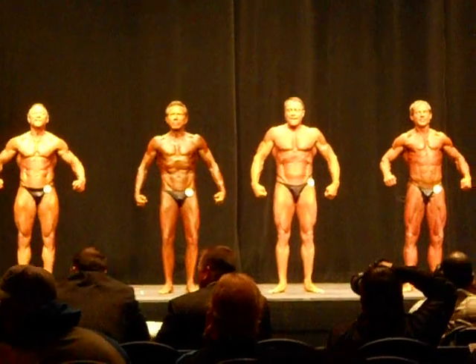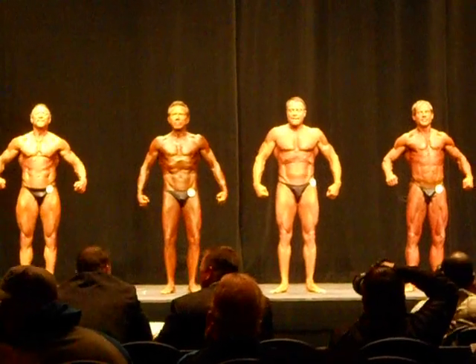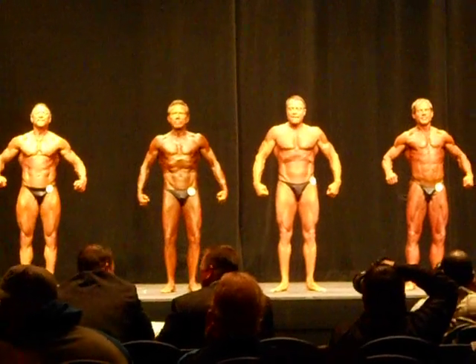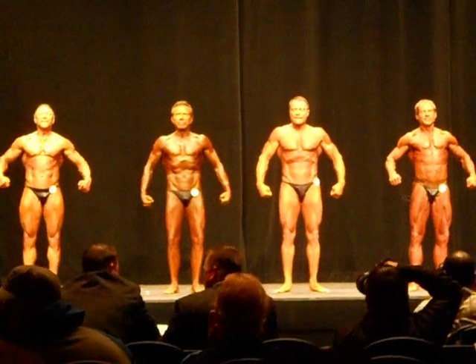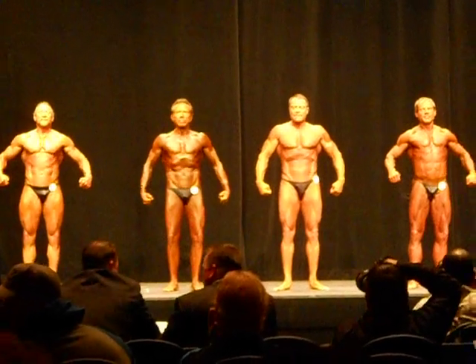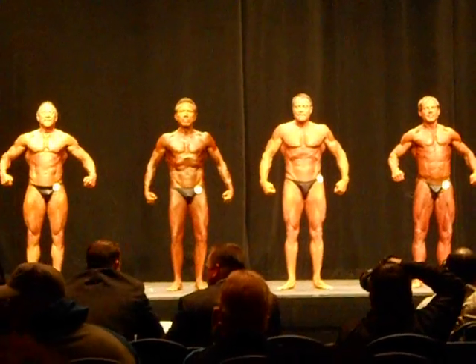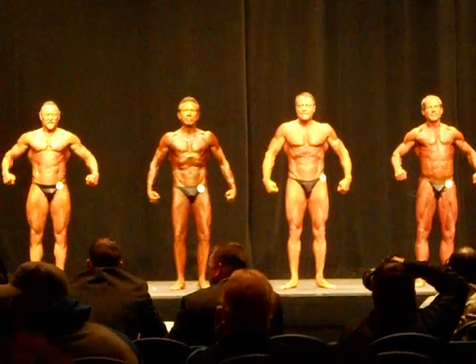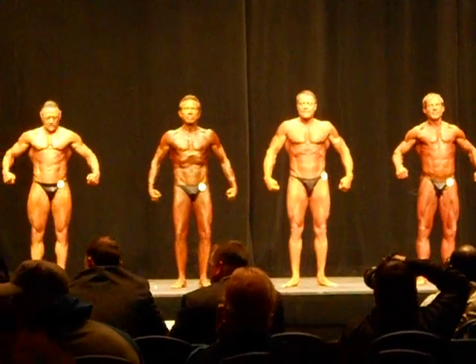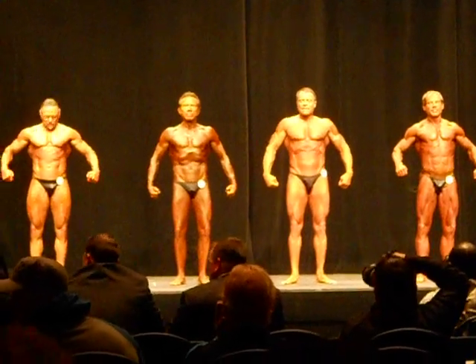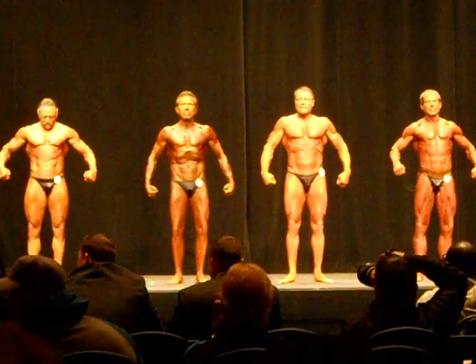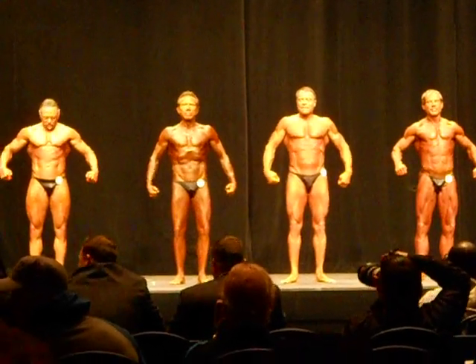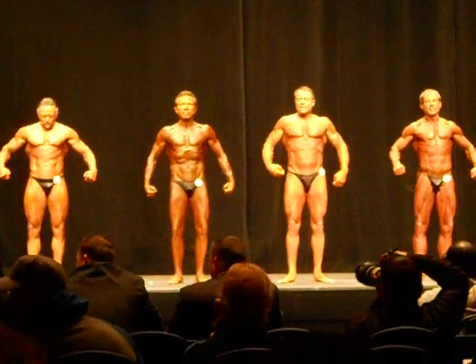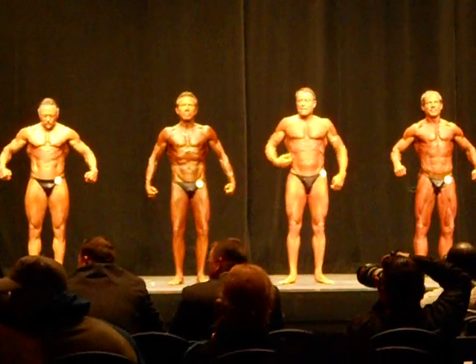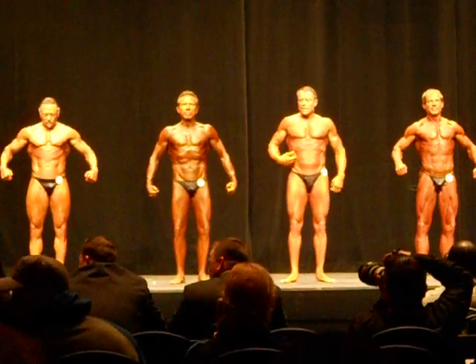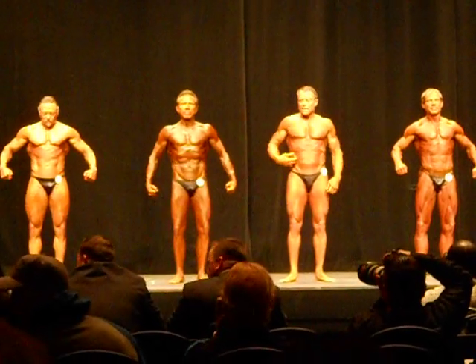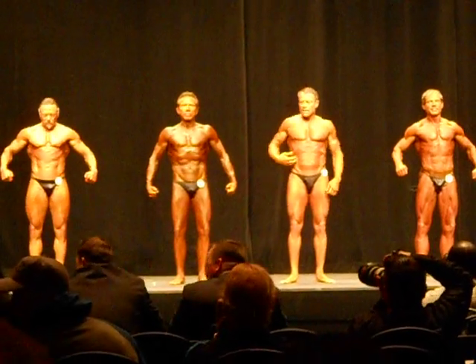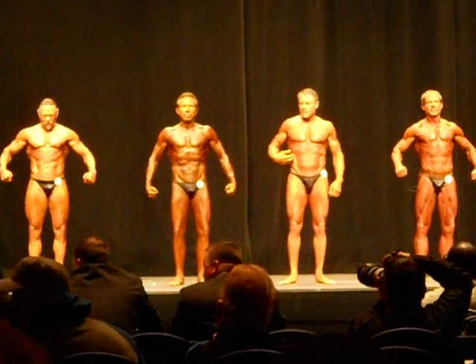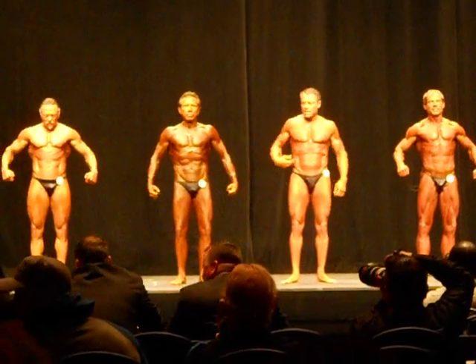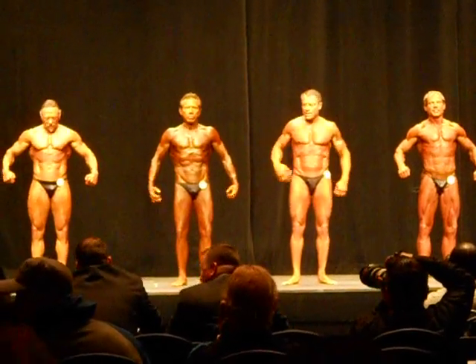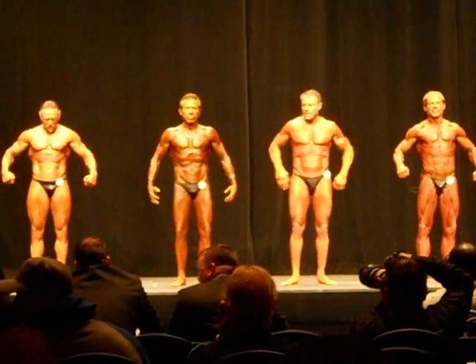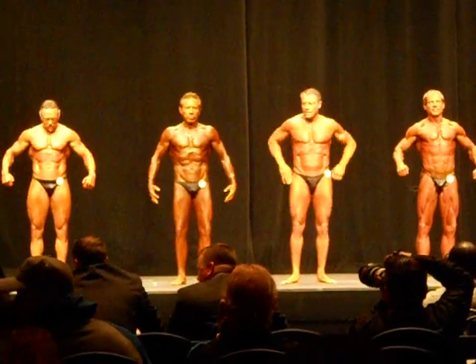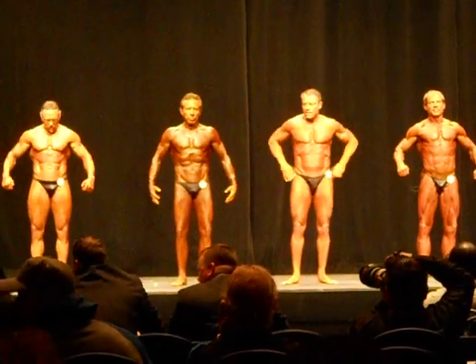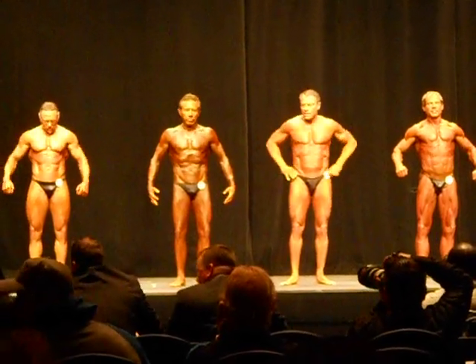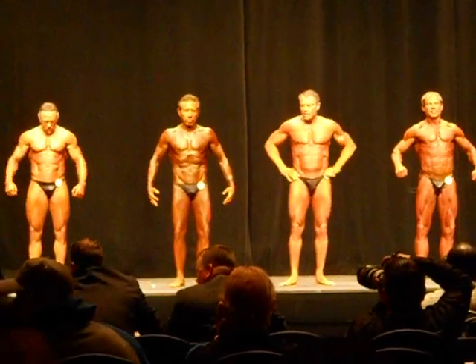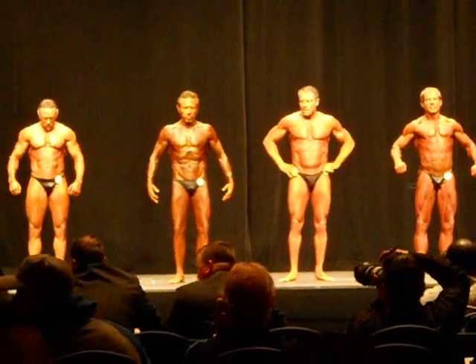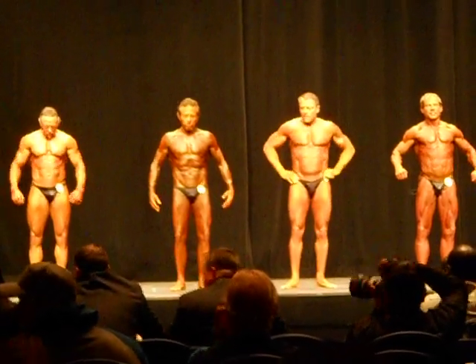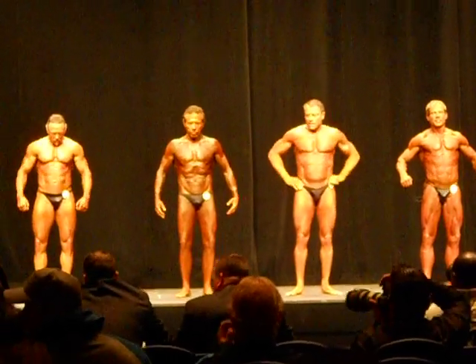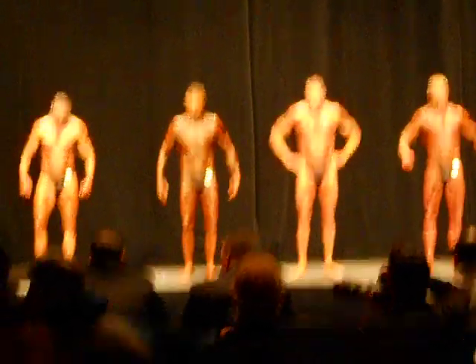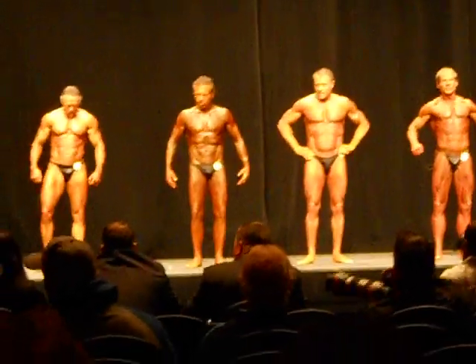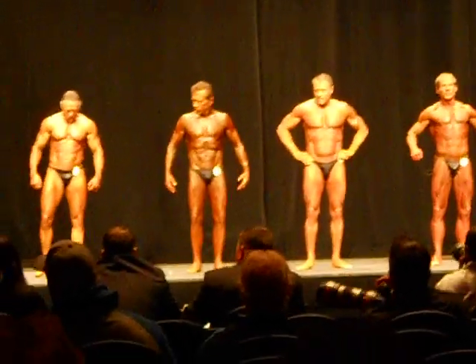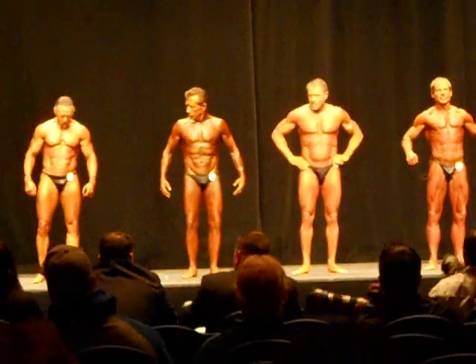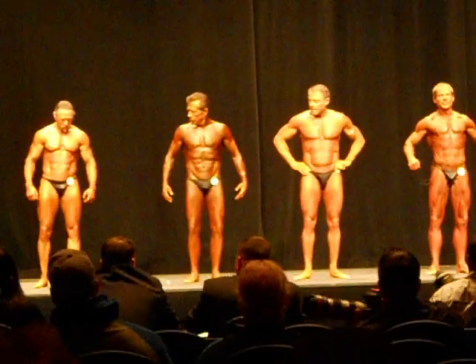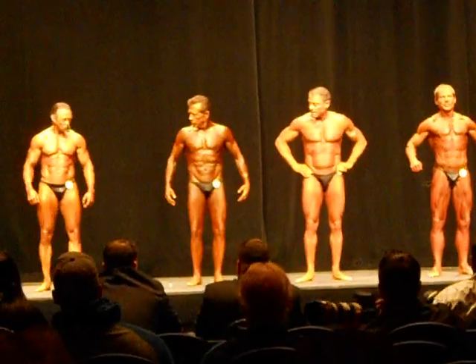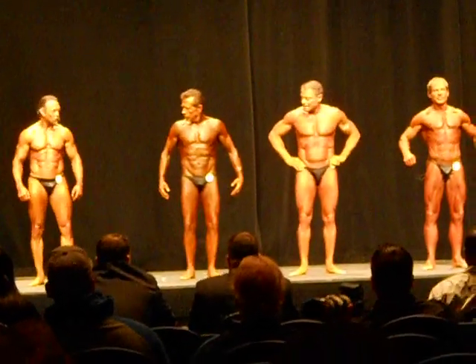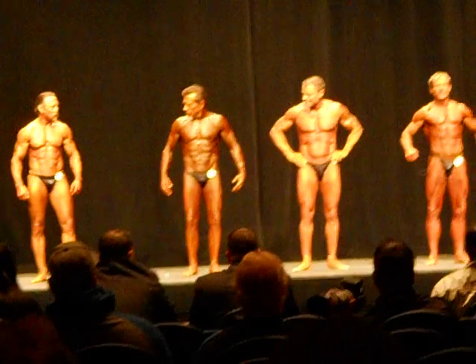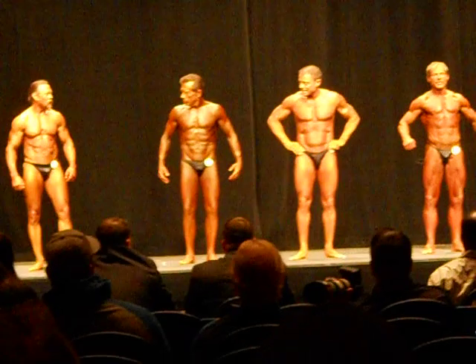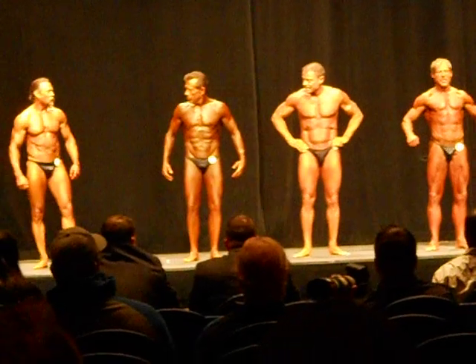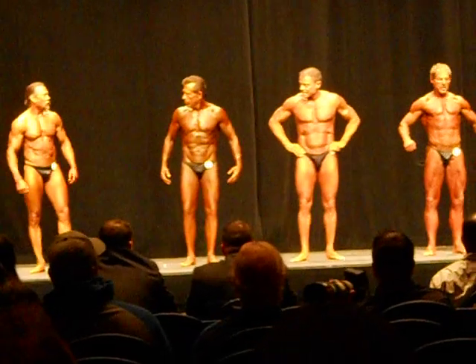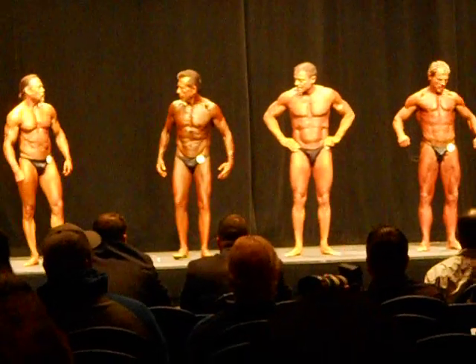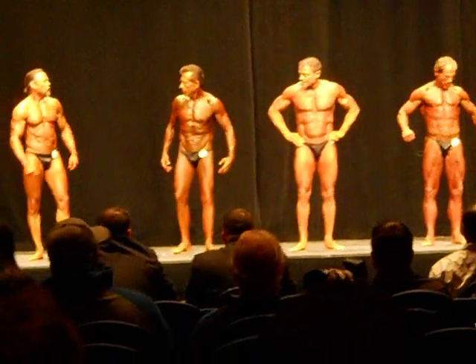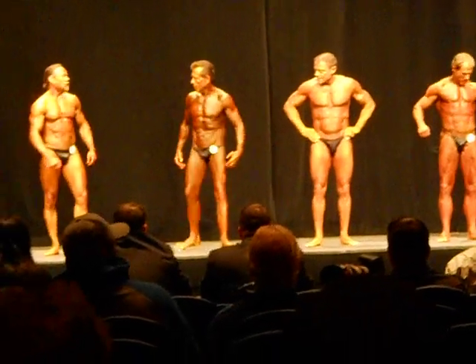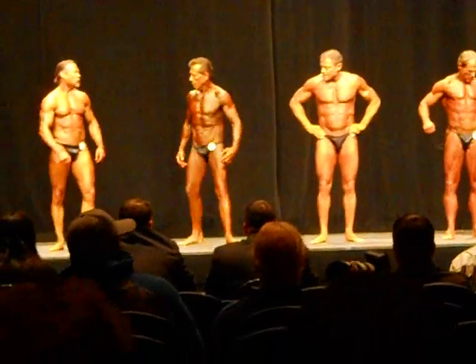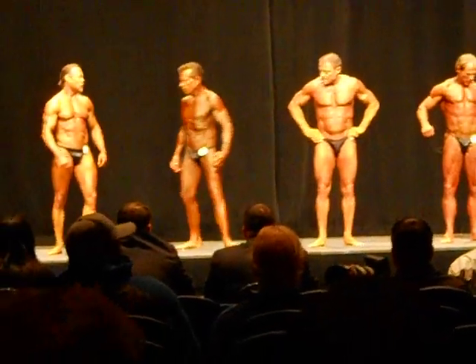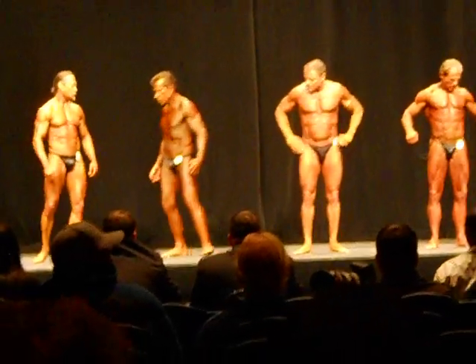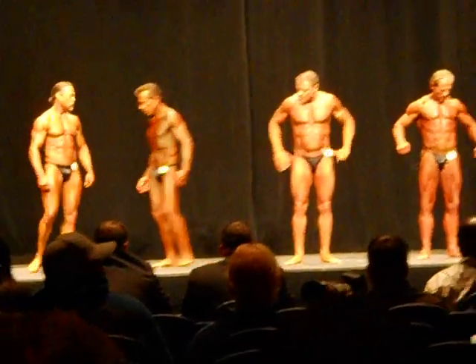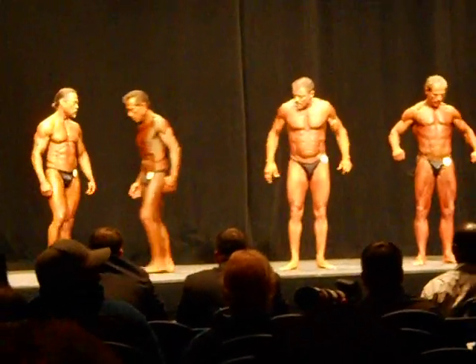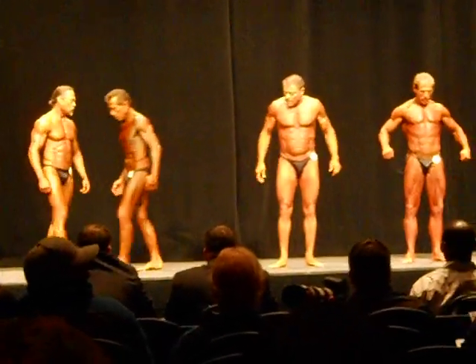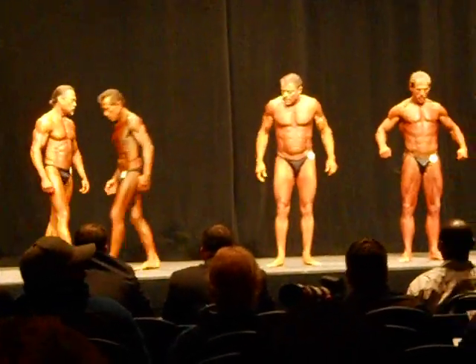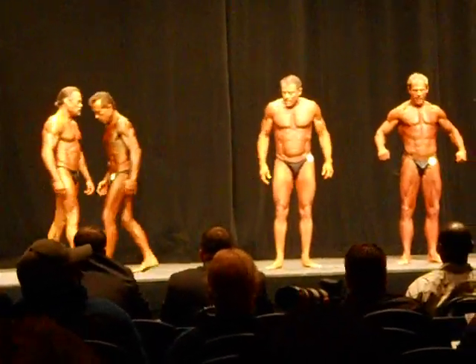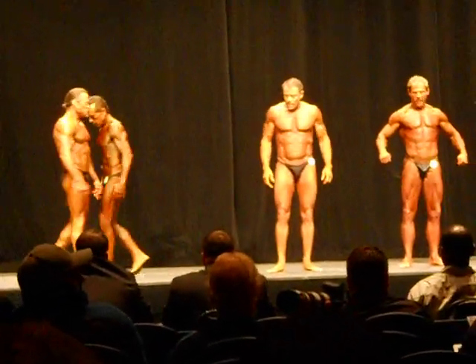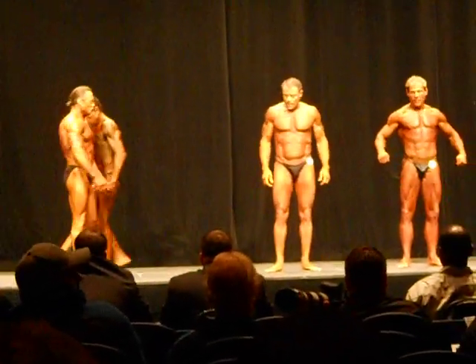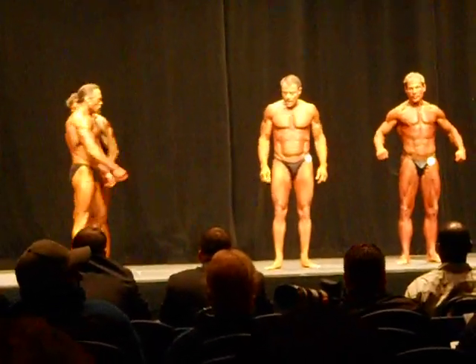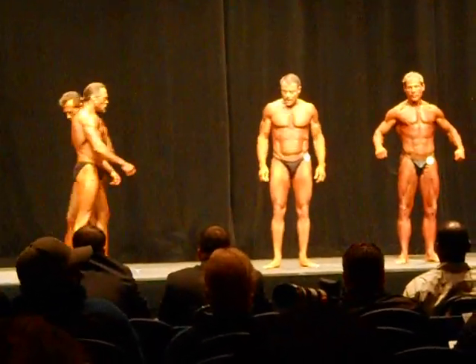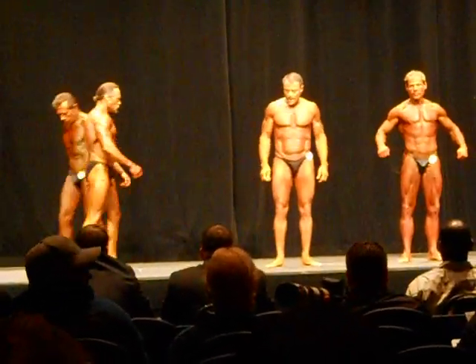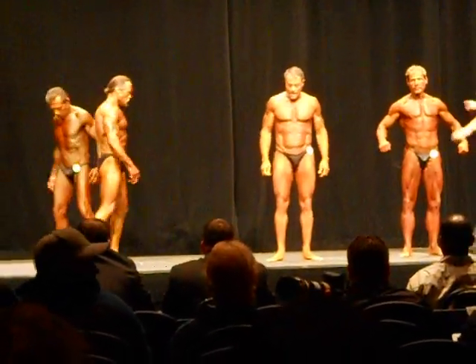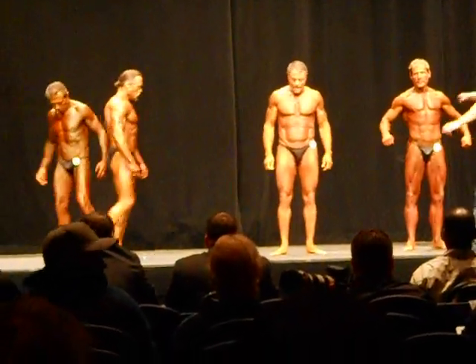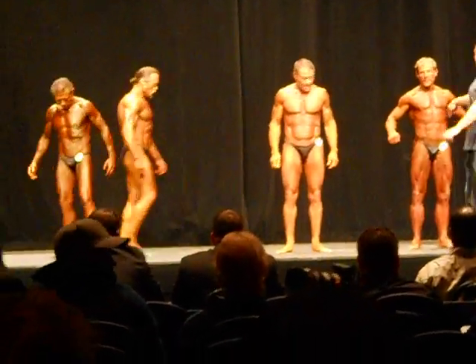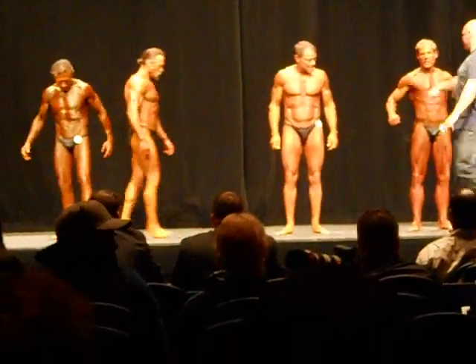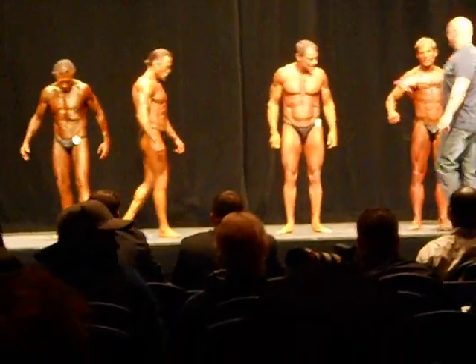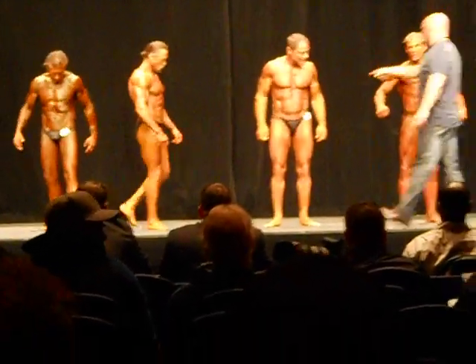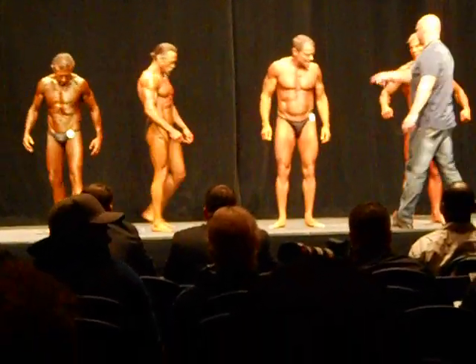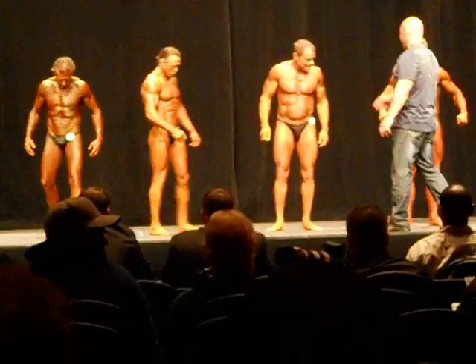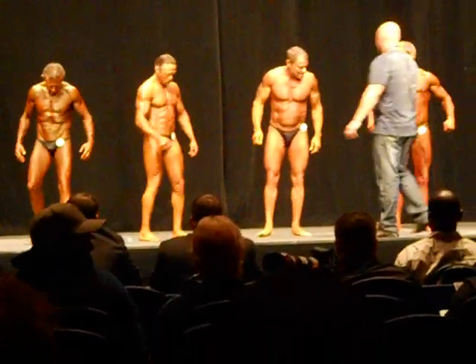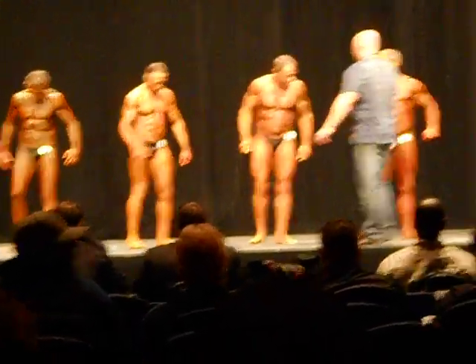If we can have number 114 and 115 change places, please, and 117 and 149 change places, please.